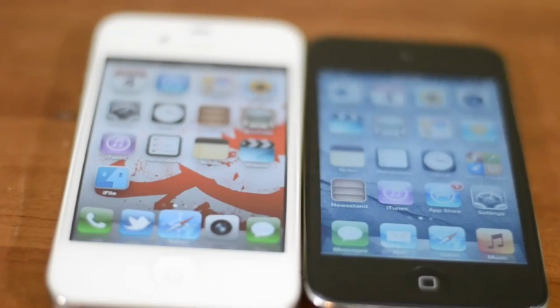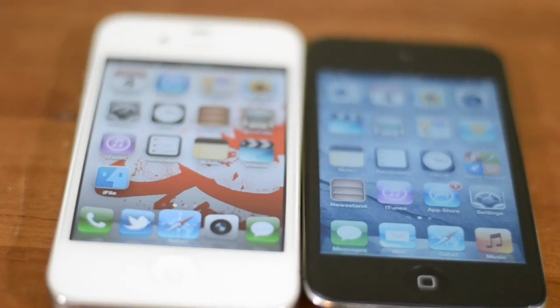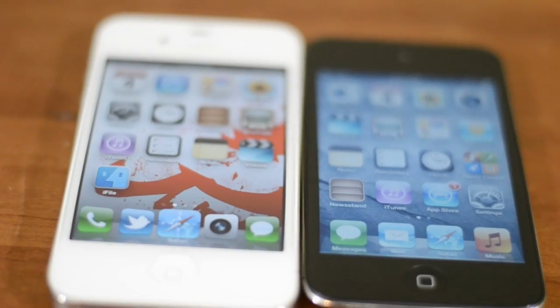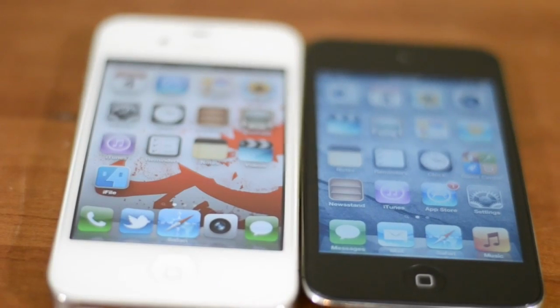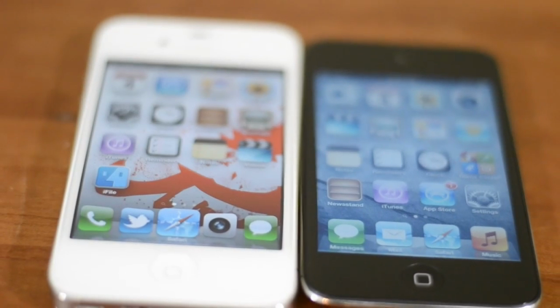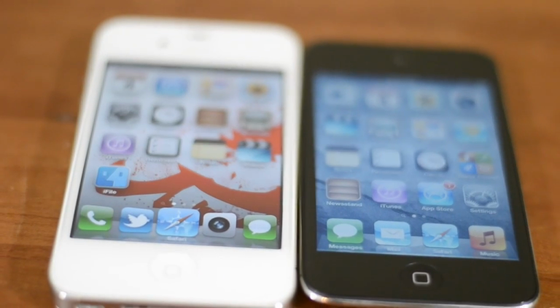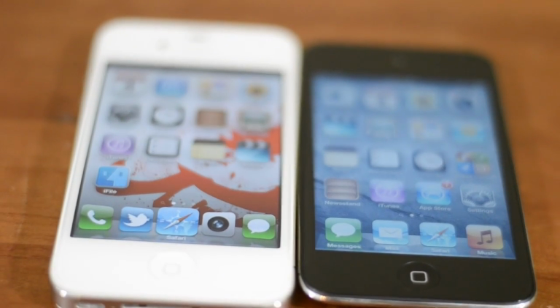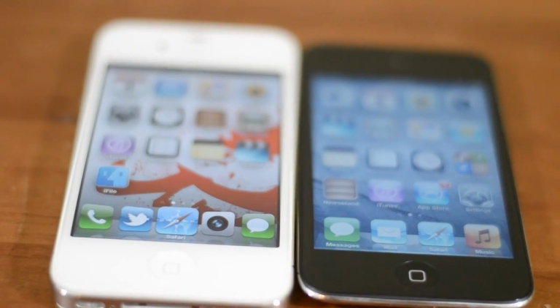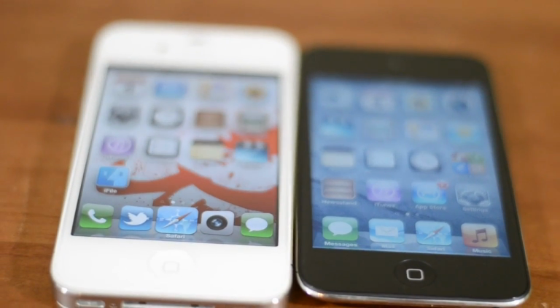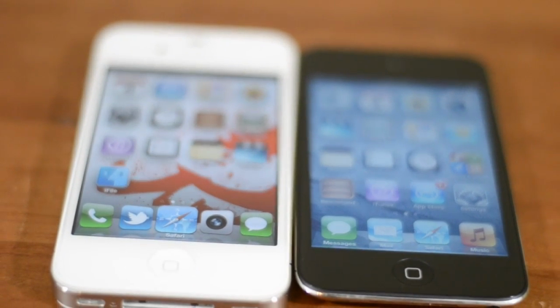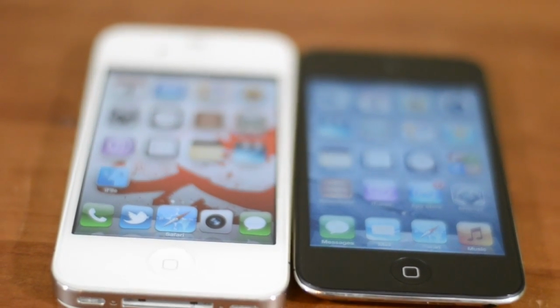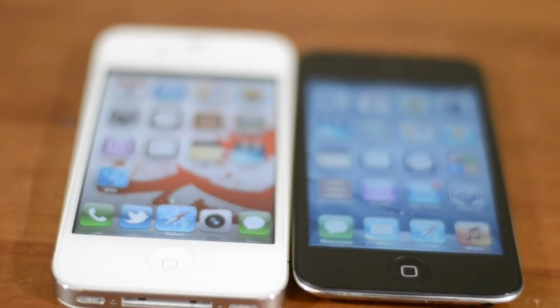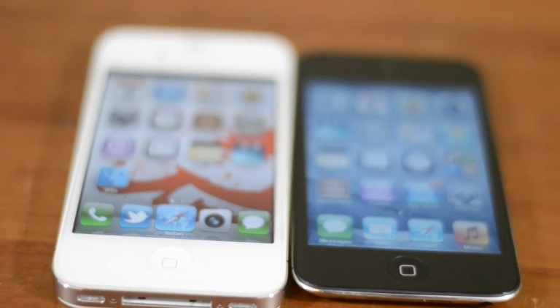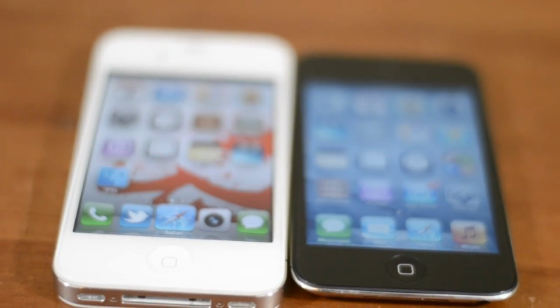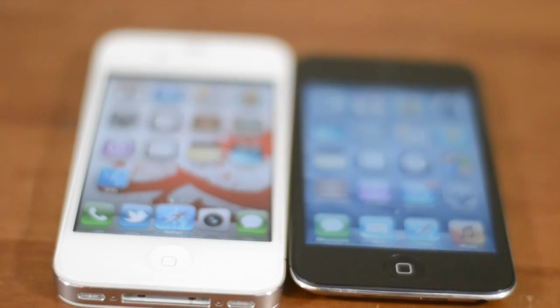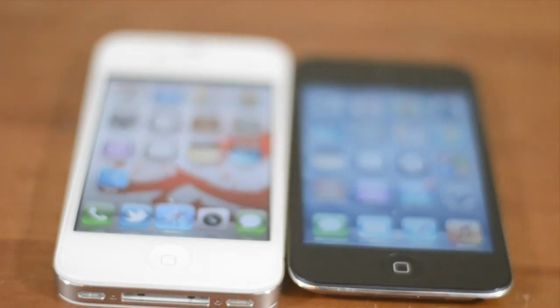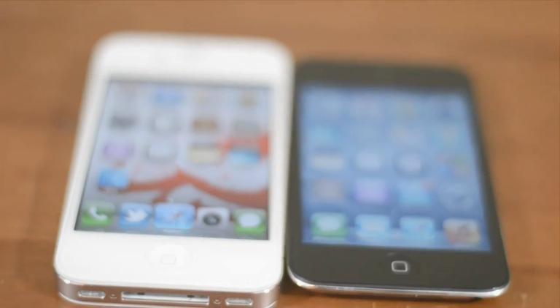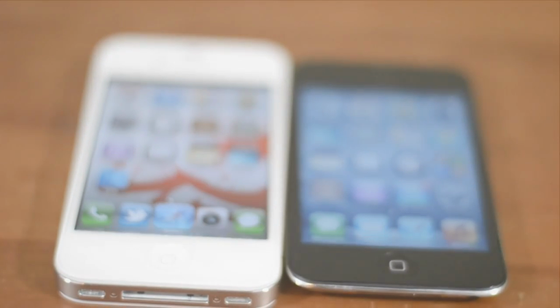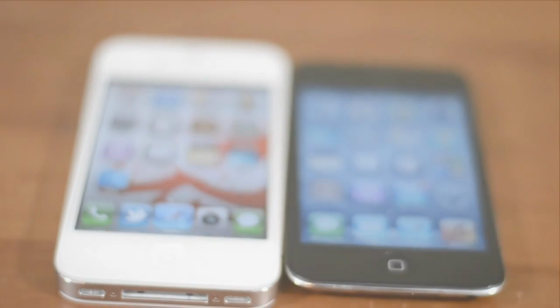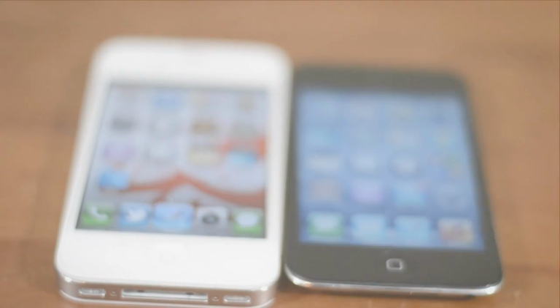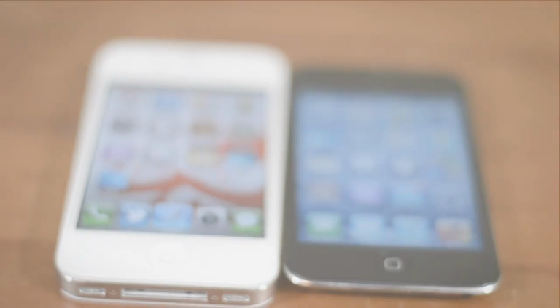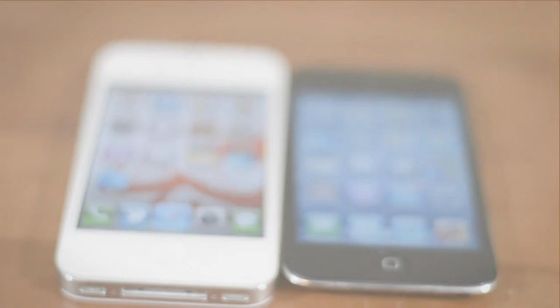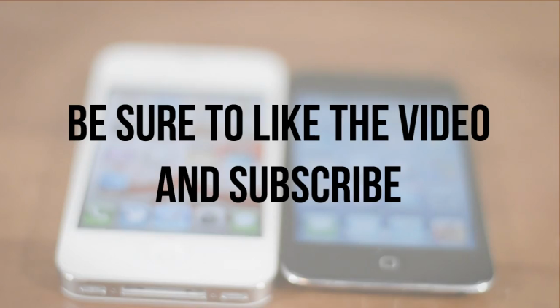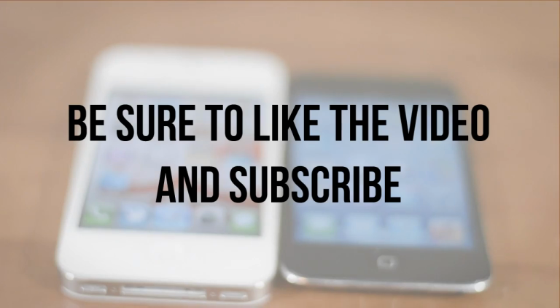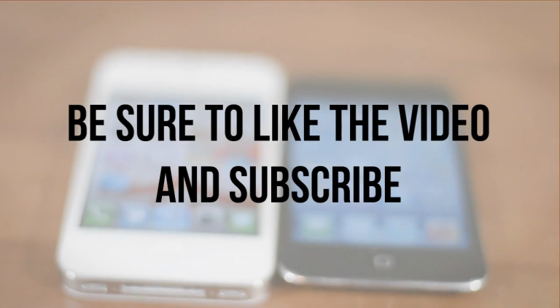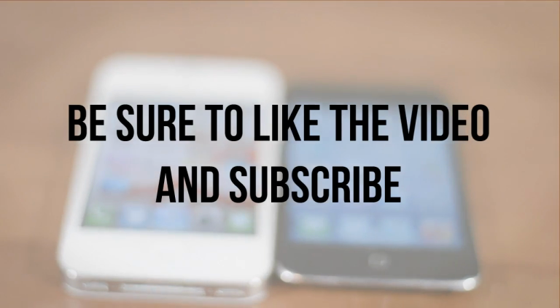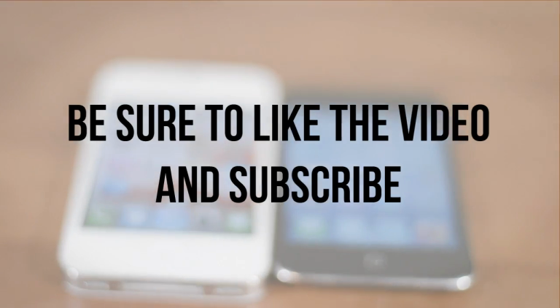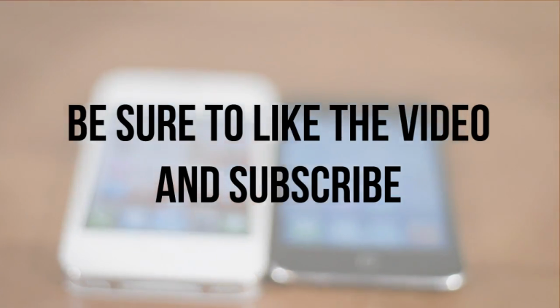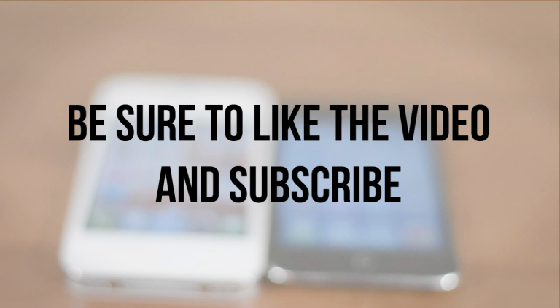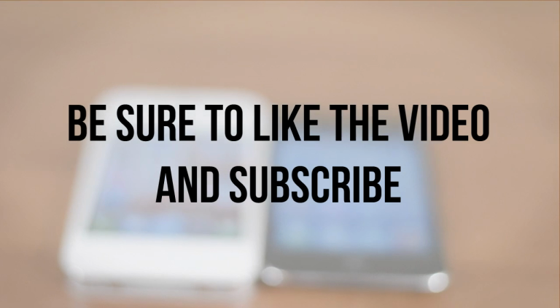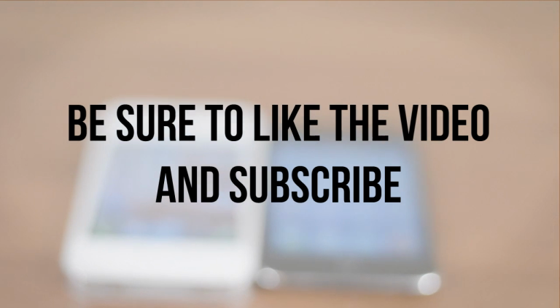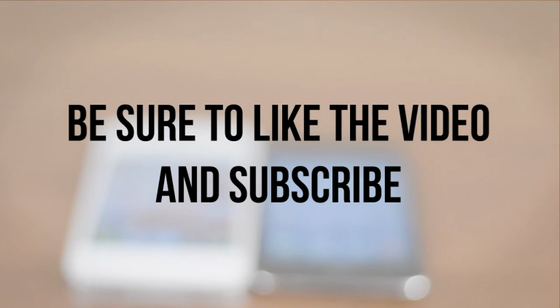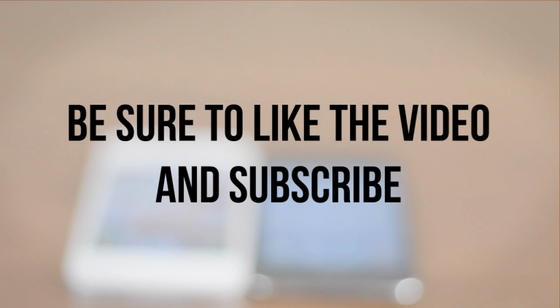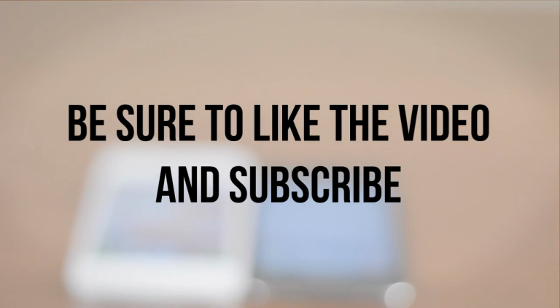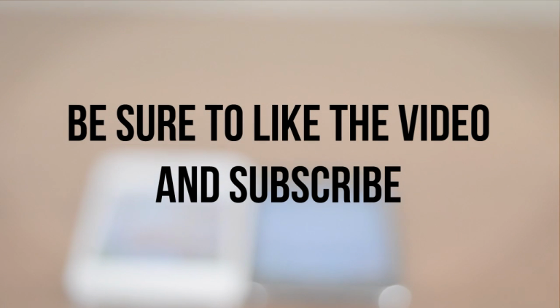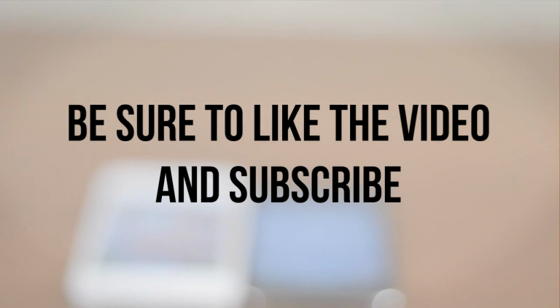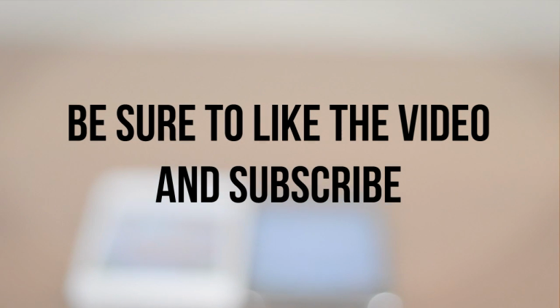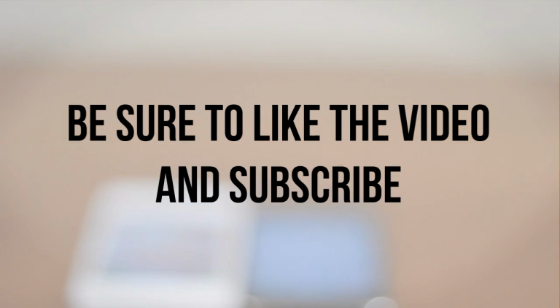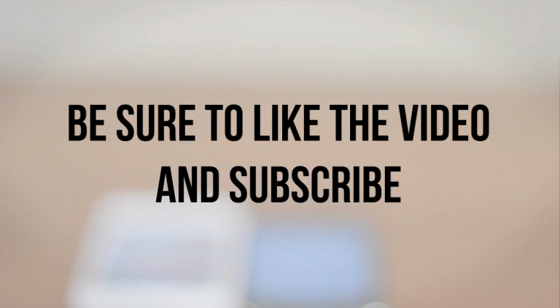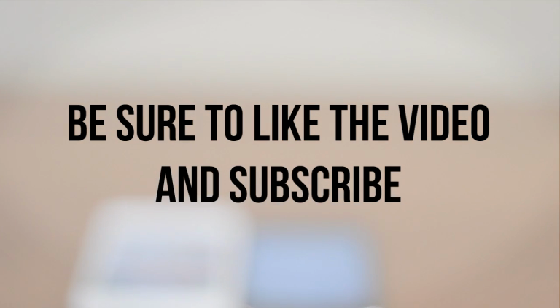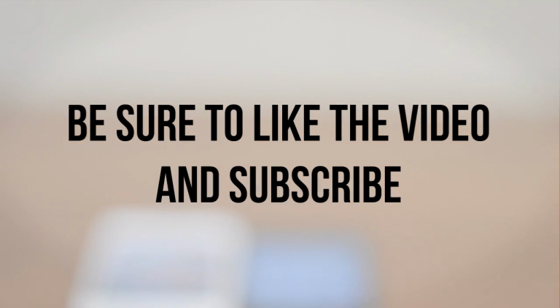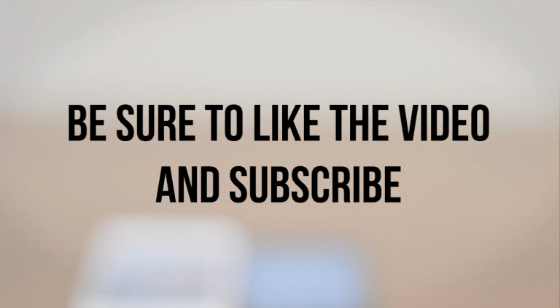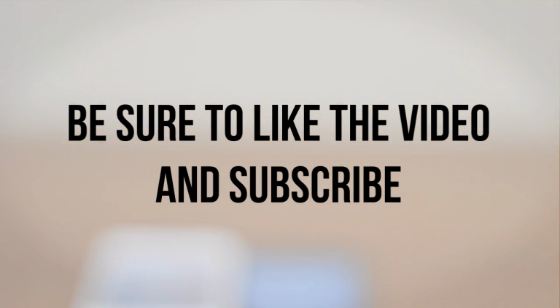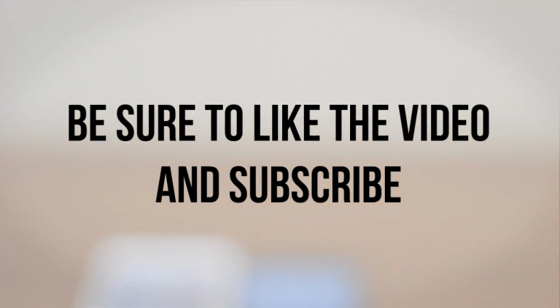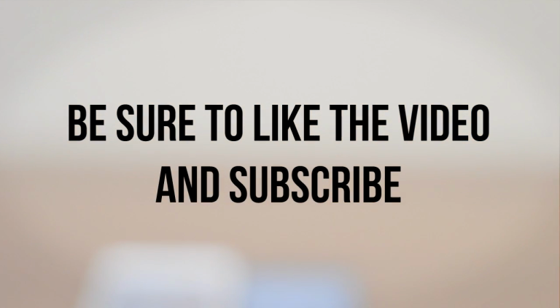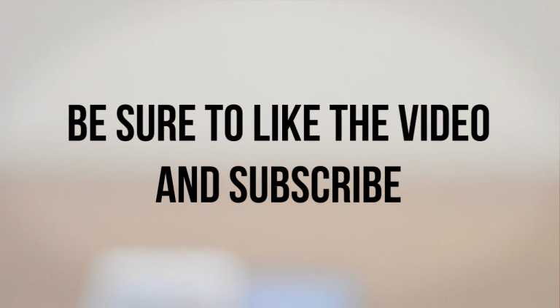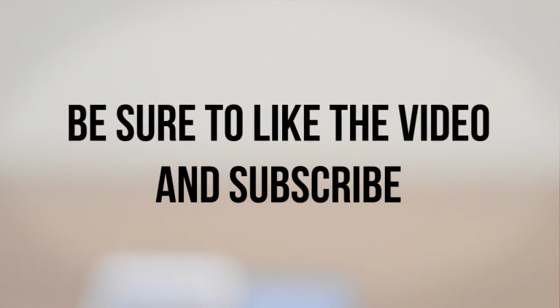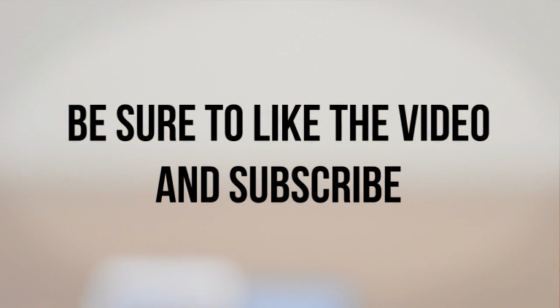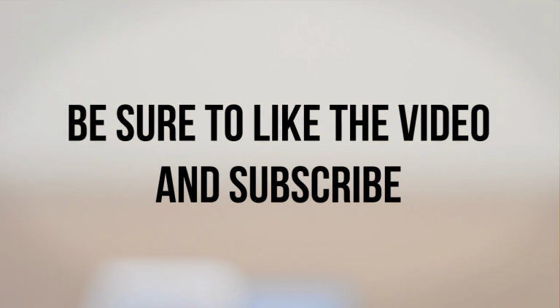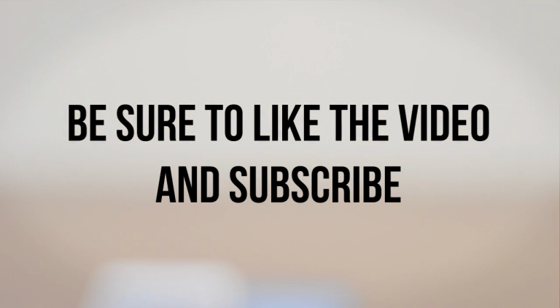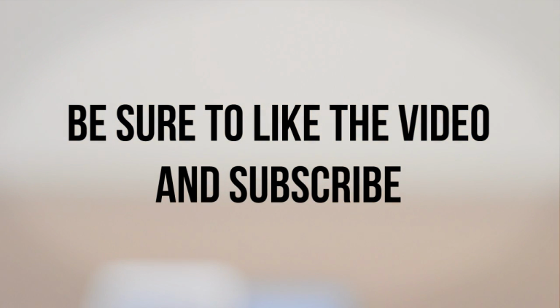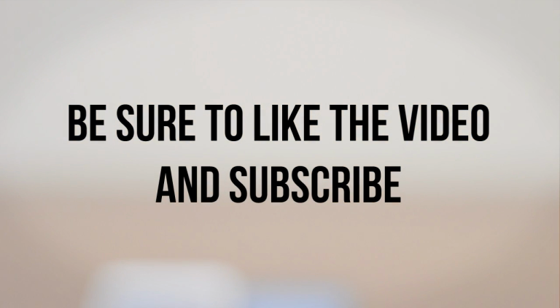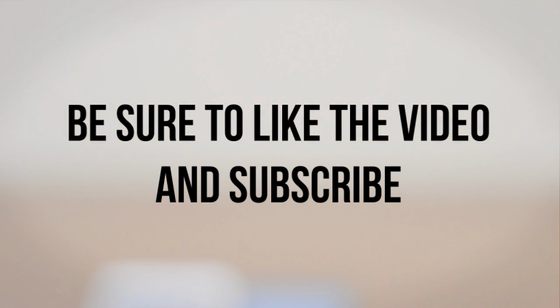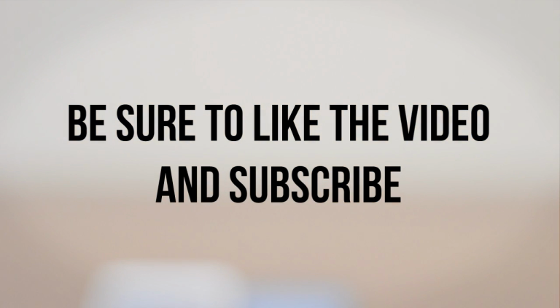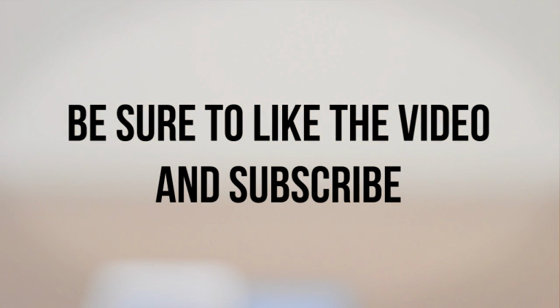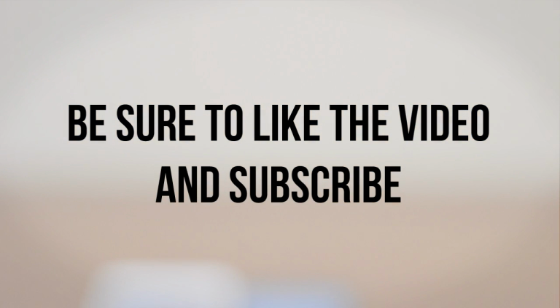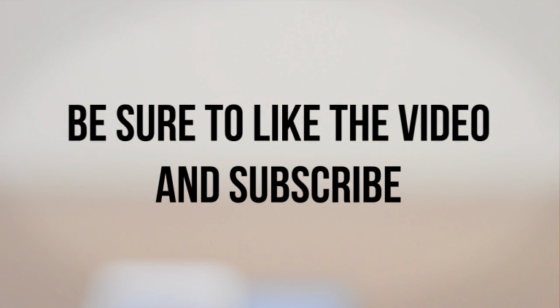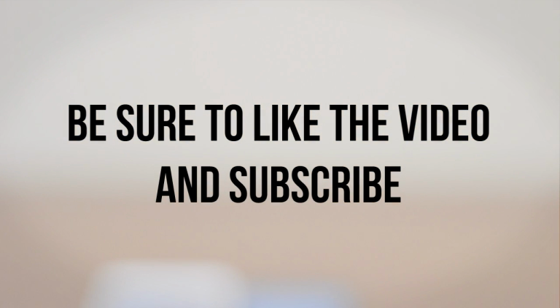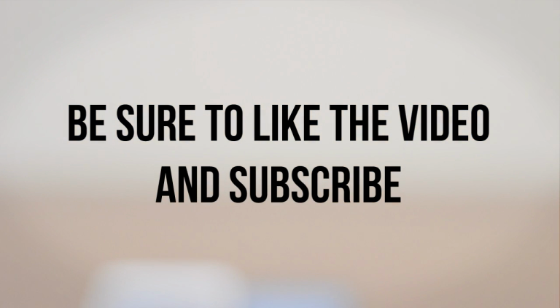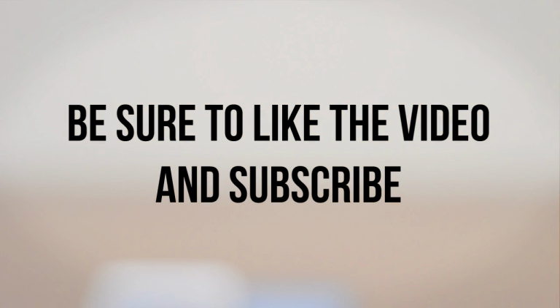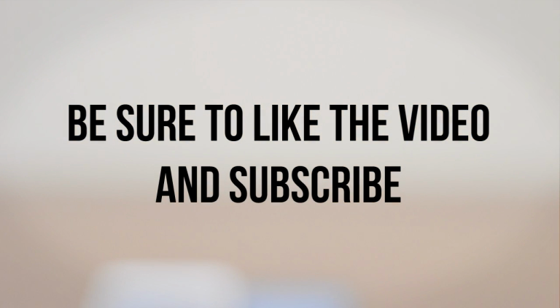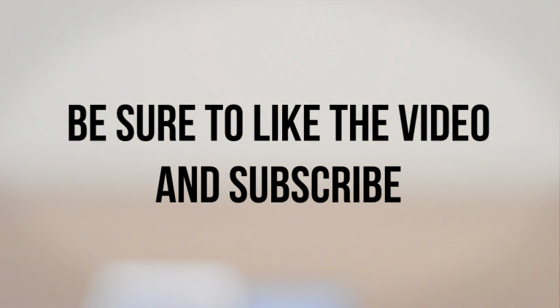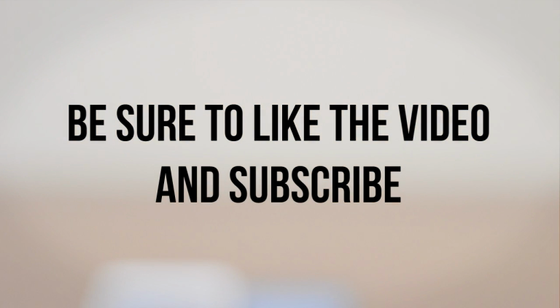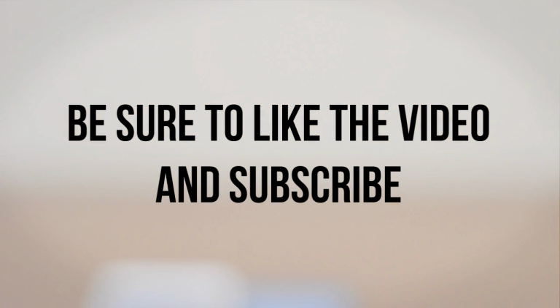Hopefully you guys found this helpful. If you enjoyed it, definitely be sure to leave this video a thumbs up, and if you're interested in more tutorials like this be sure to subscribe.